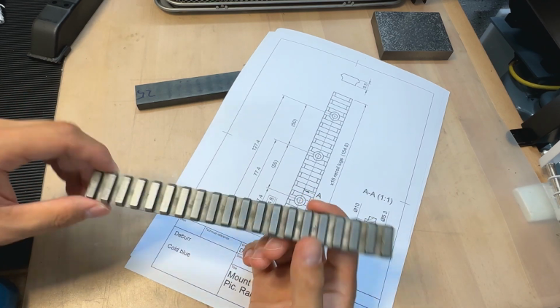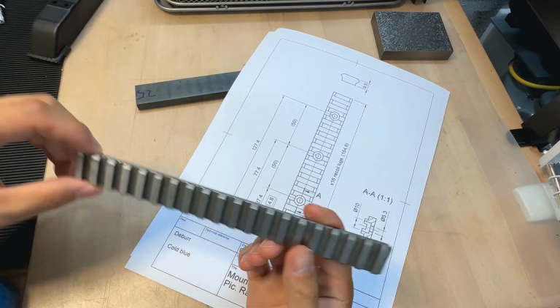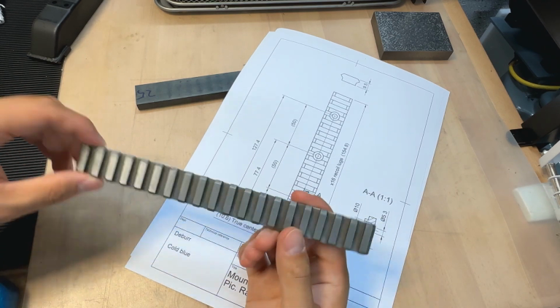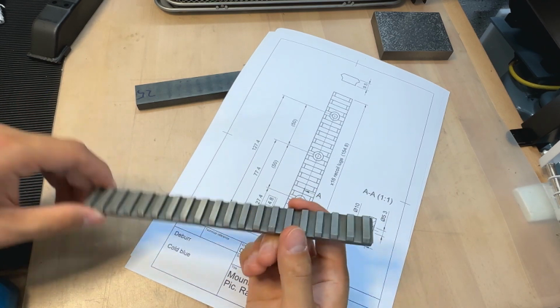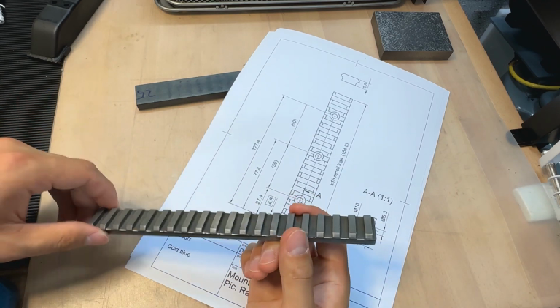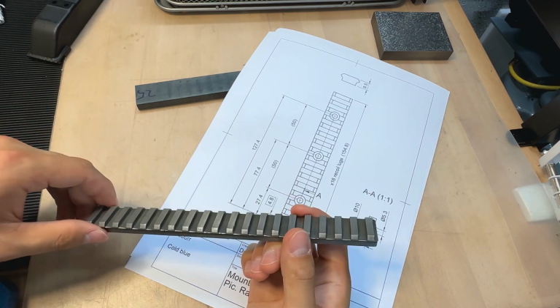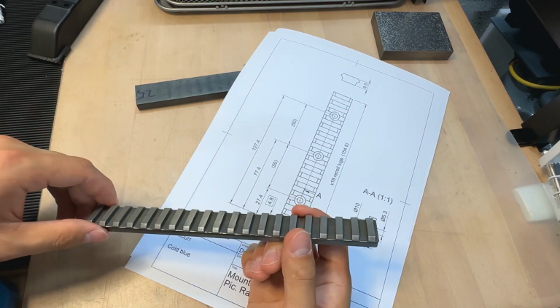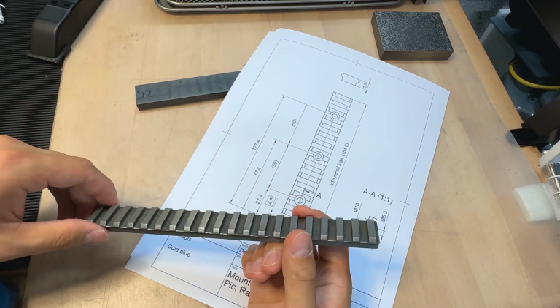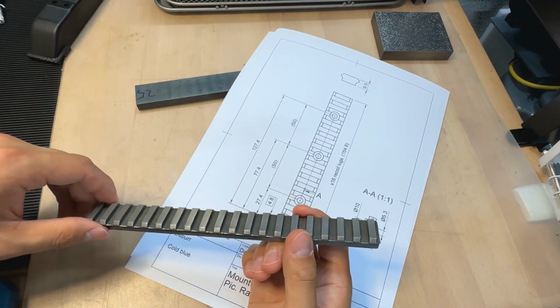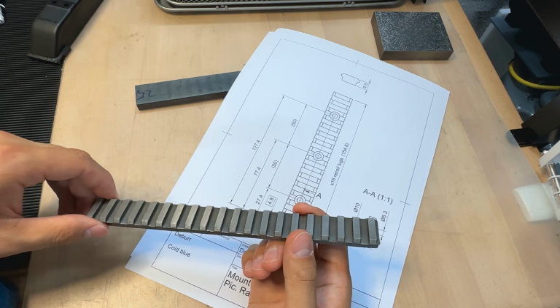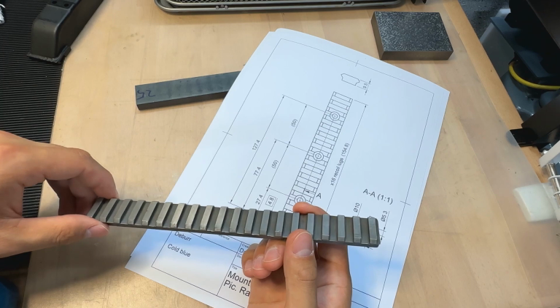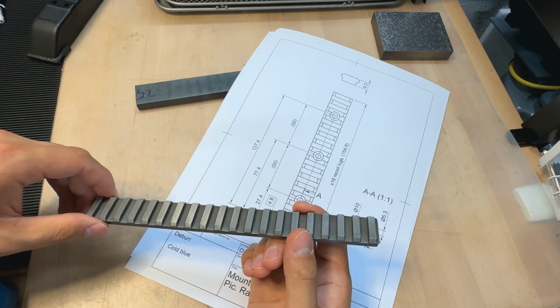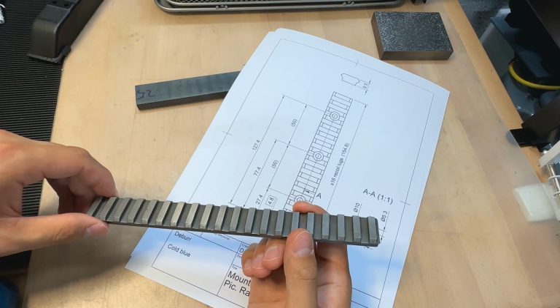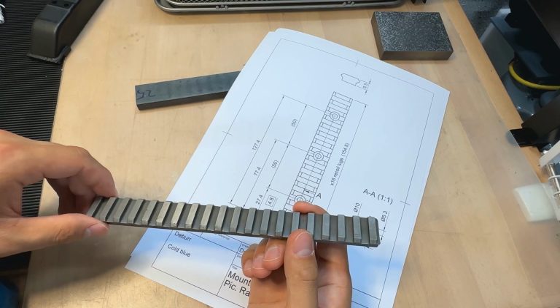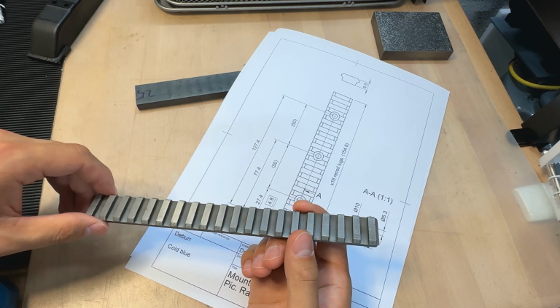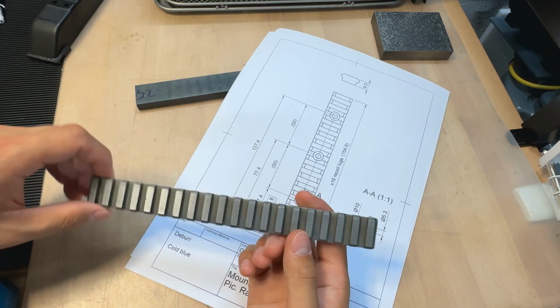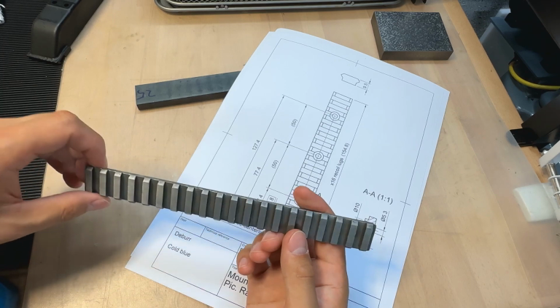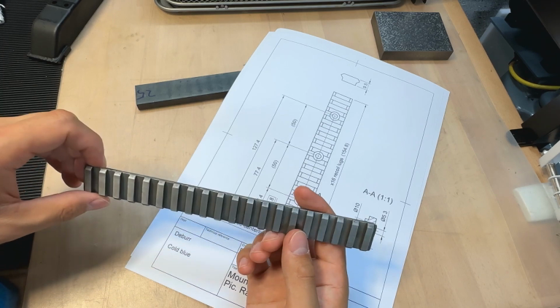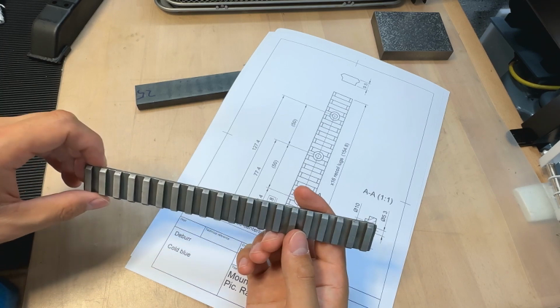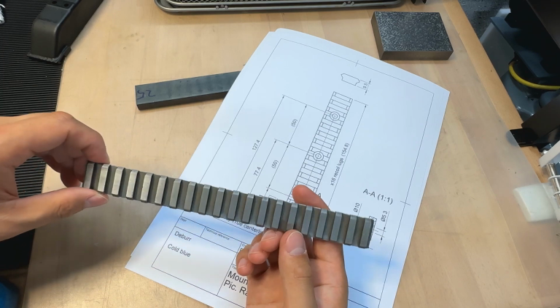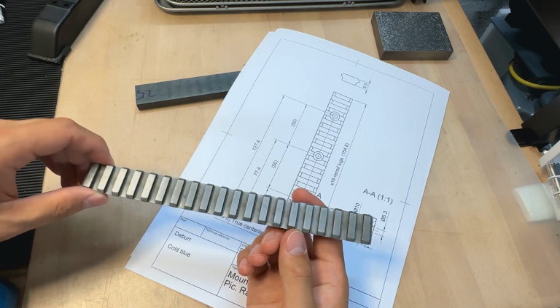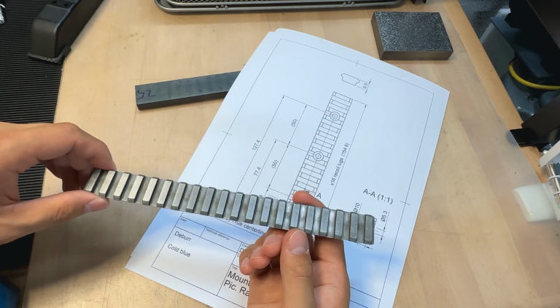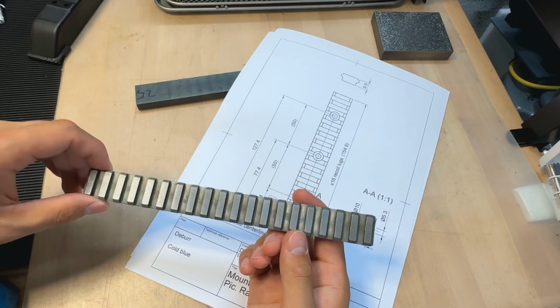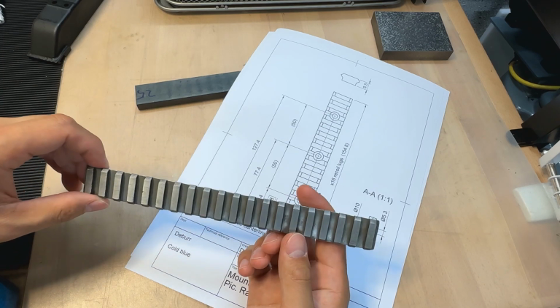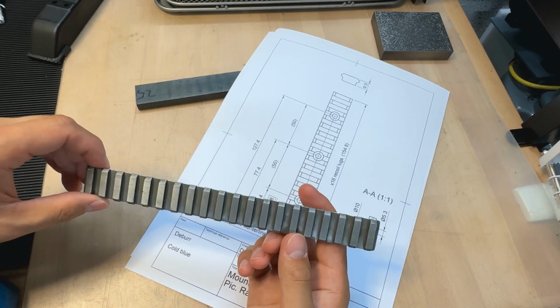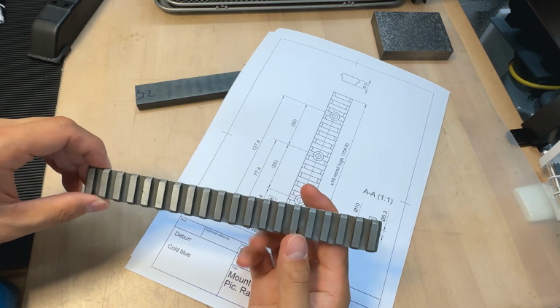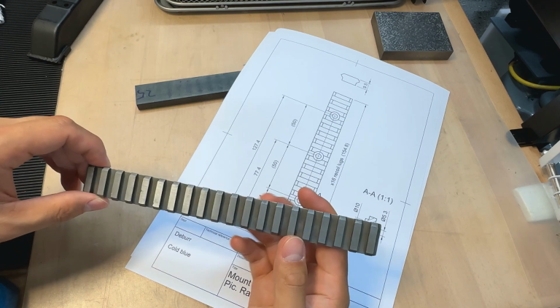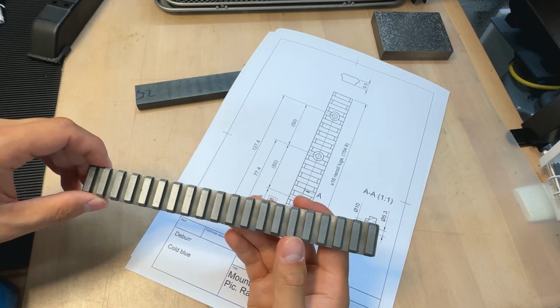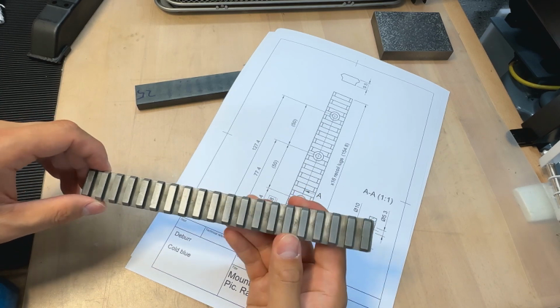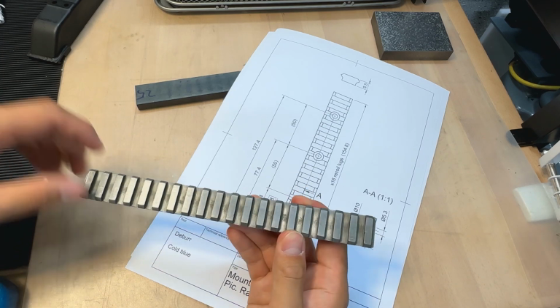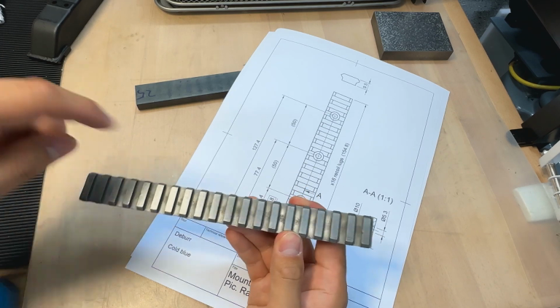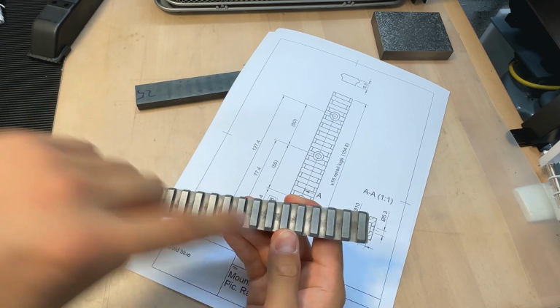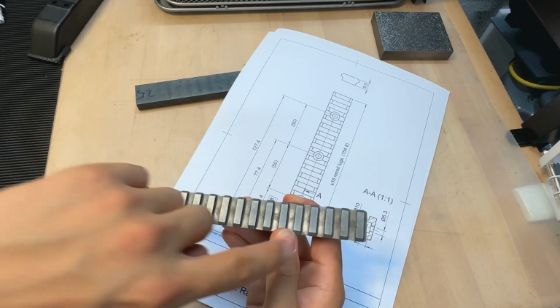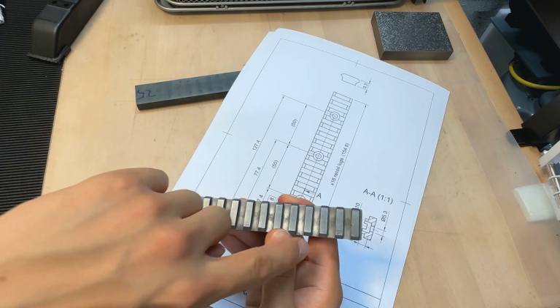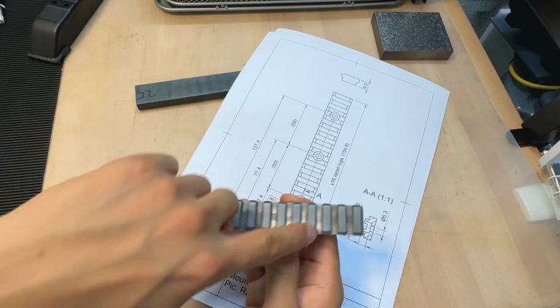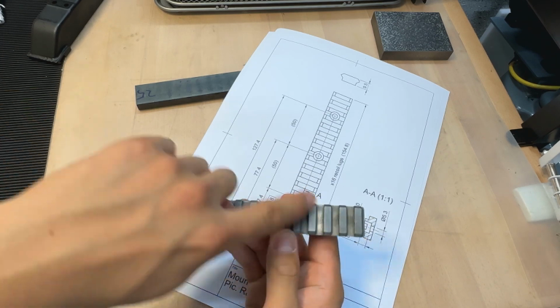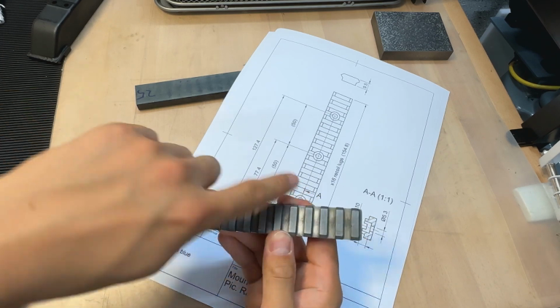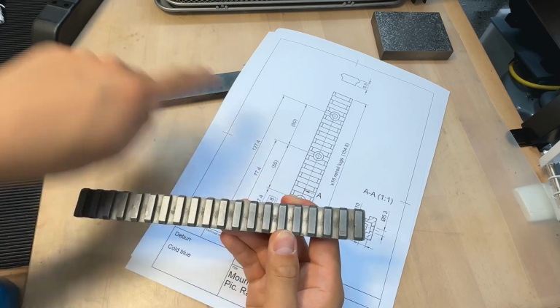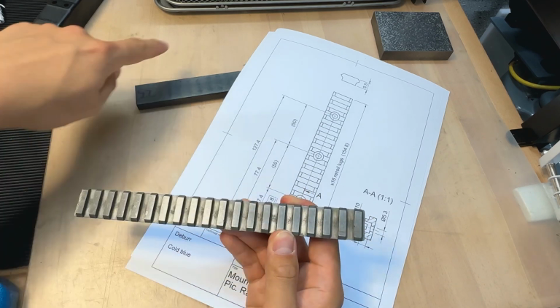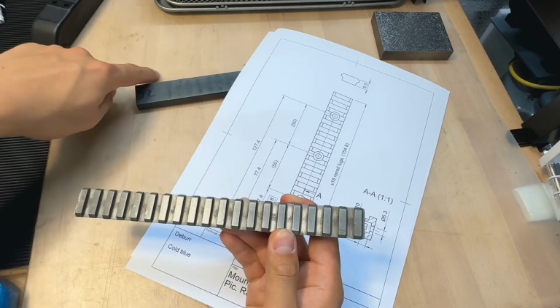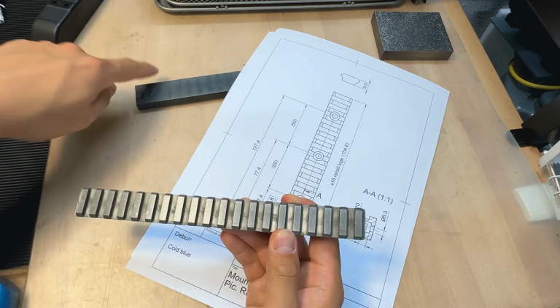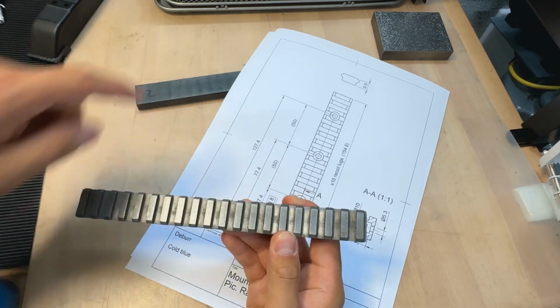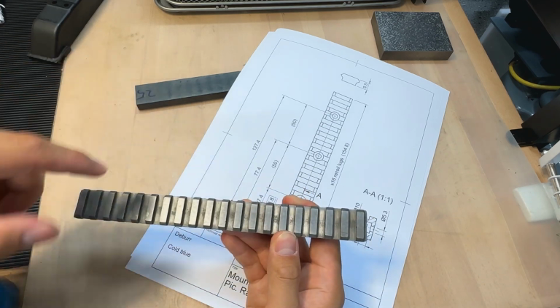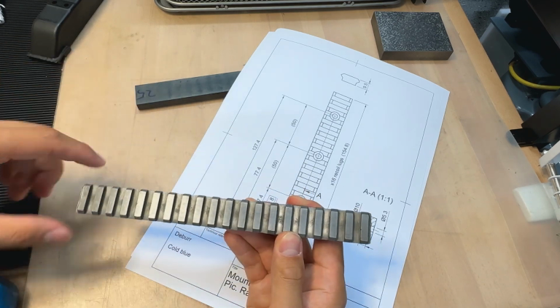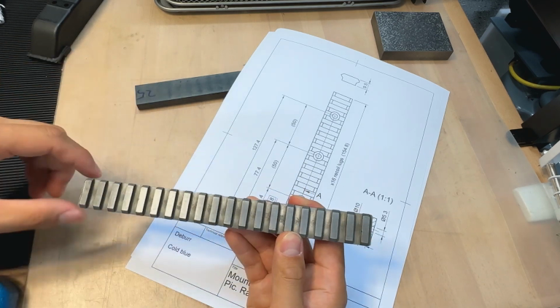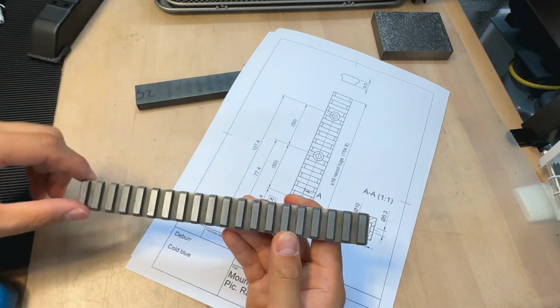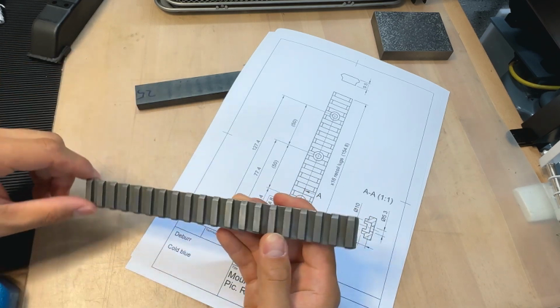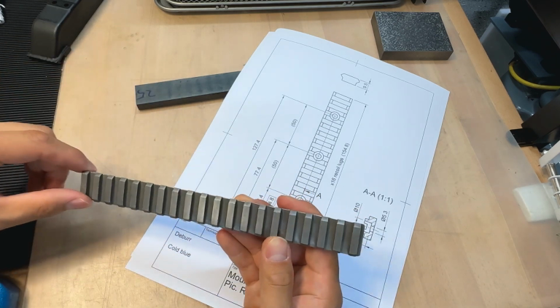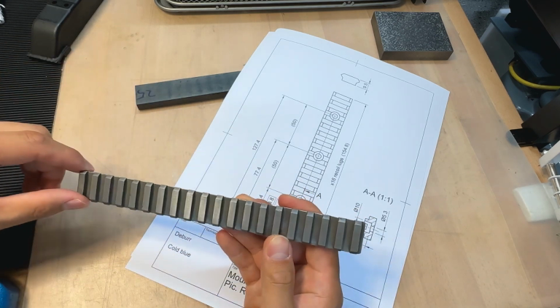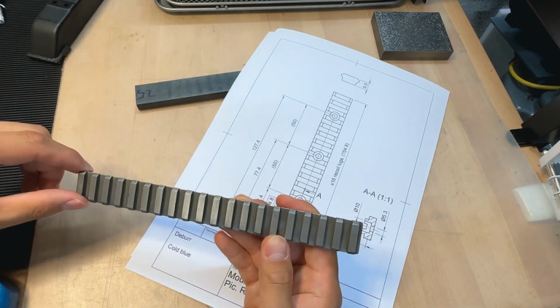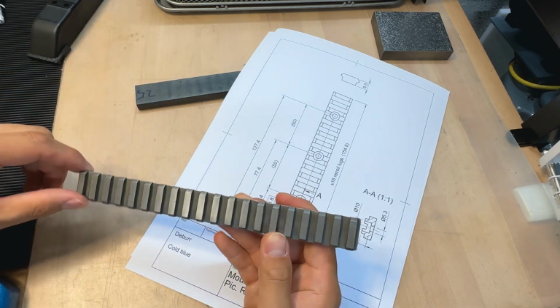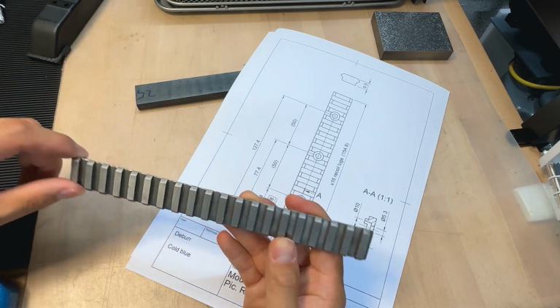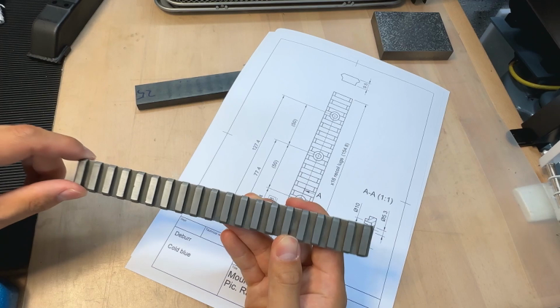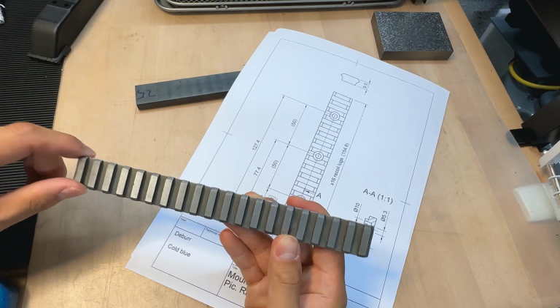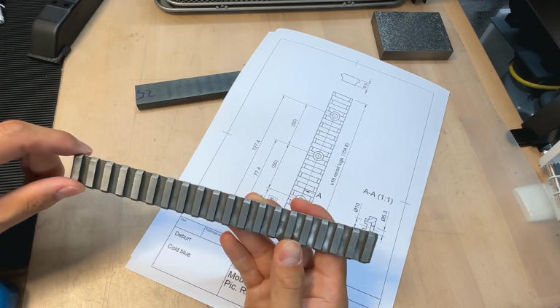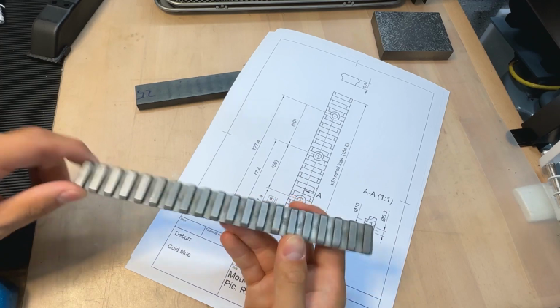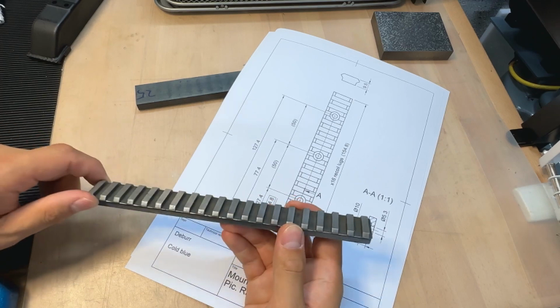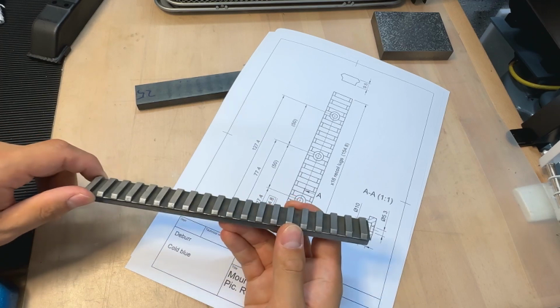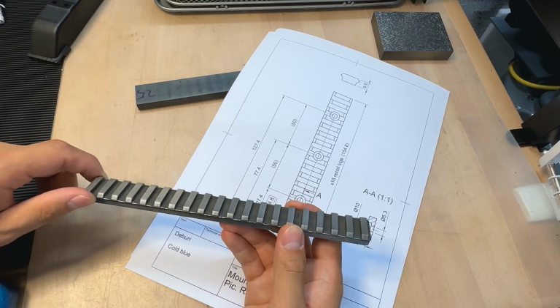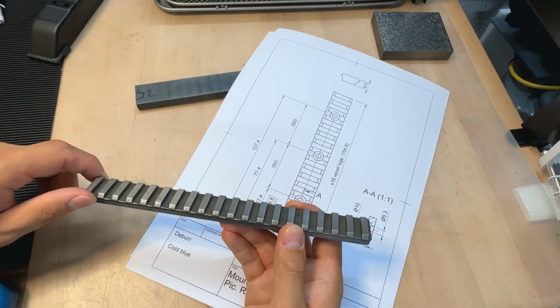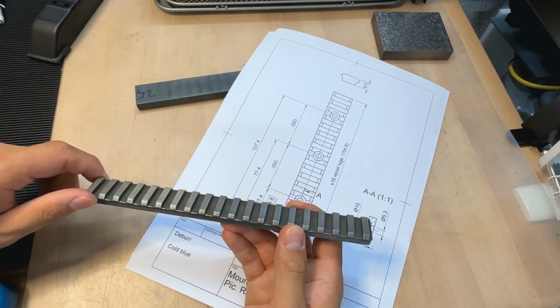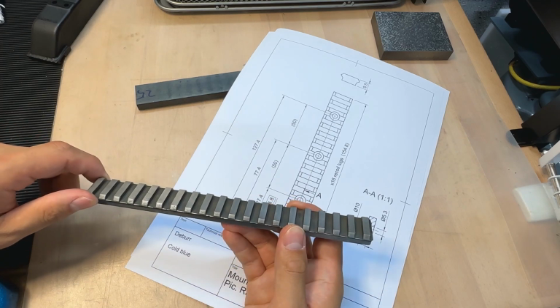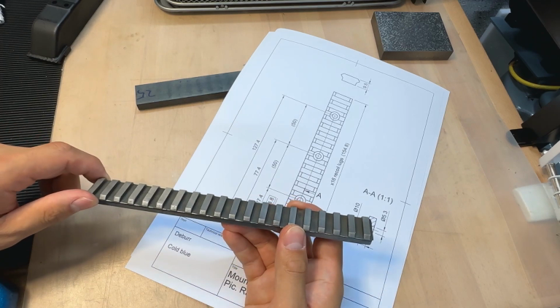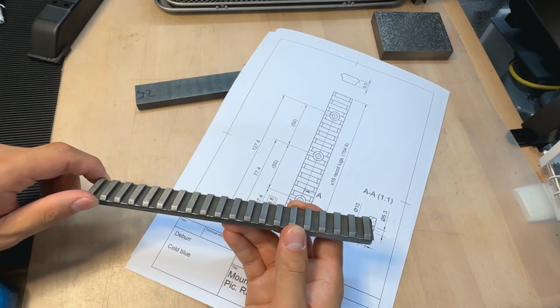So let's get right to work. I think the first step would be to cut these two blanks to length in preparation for machining.